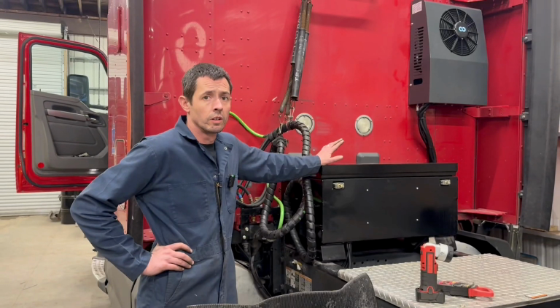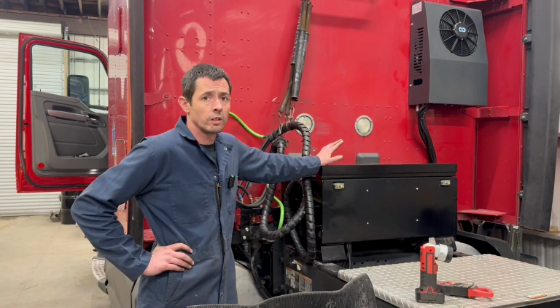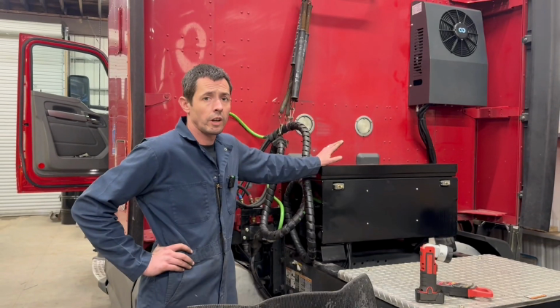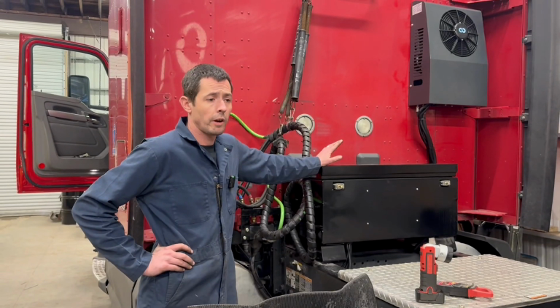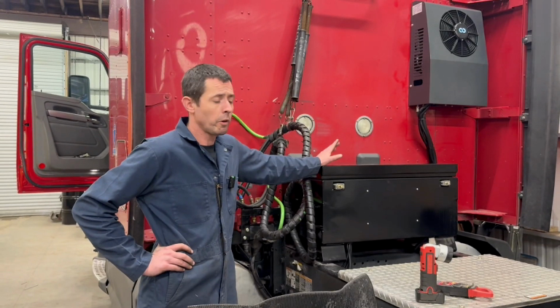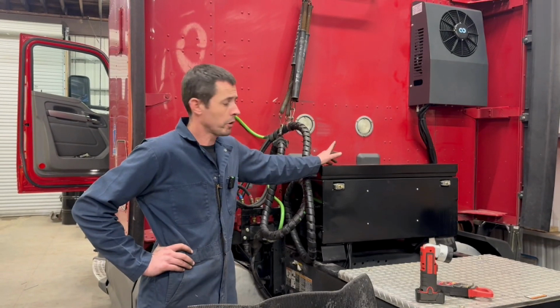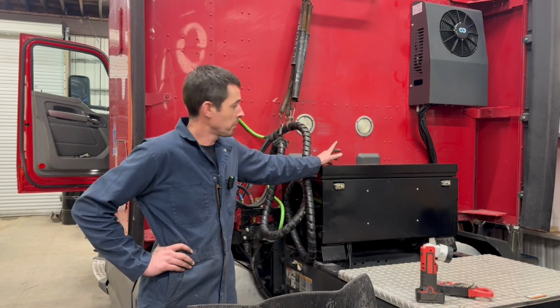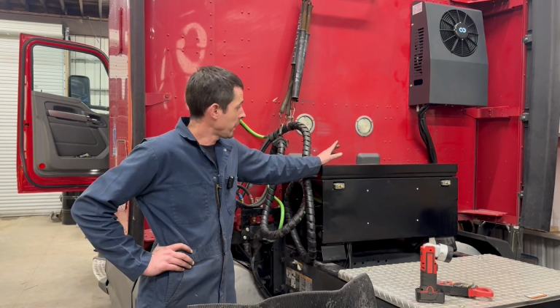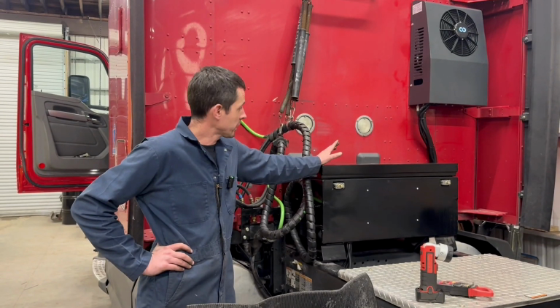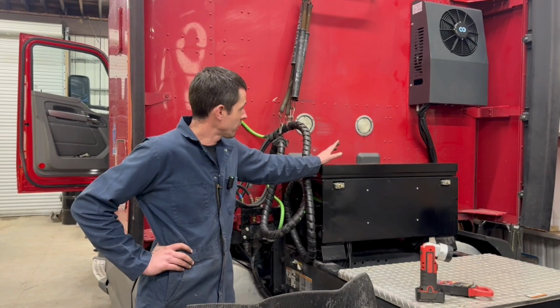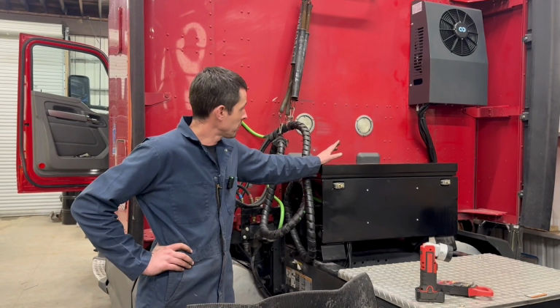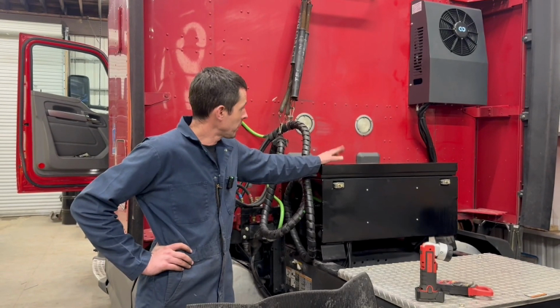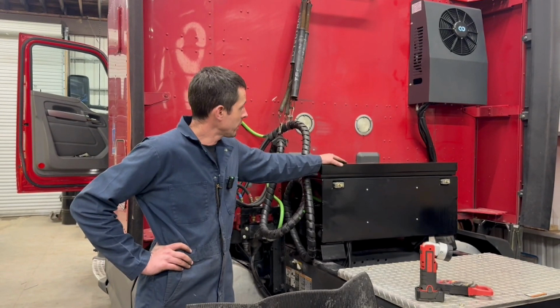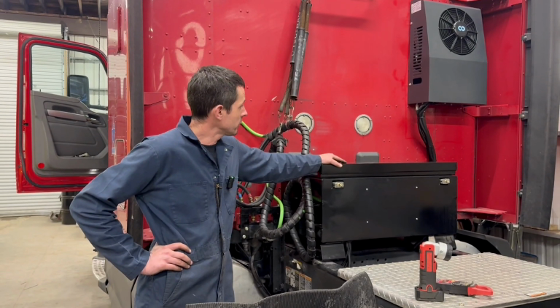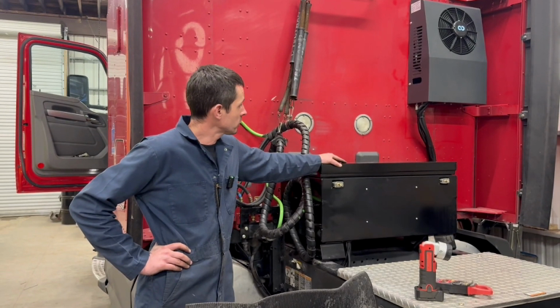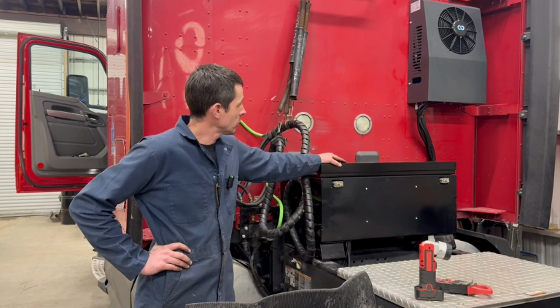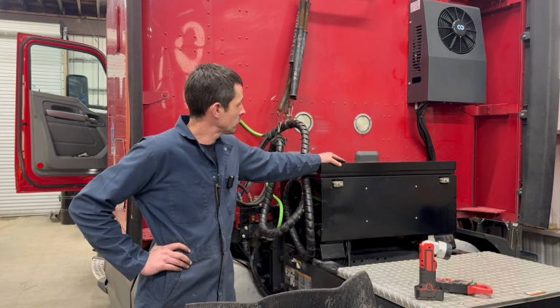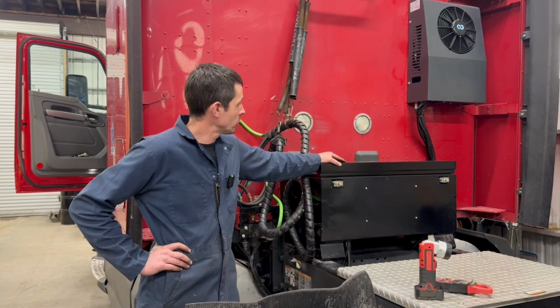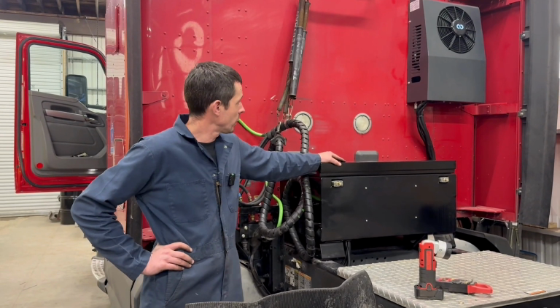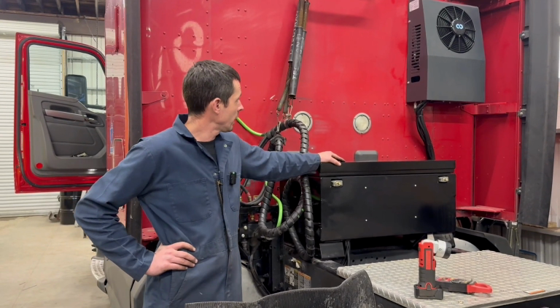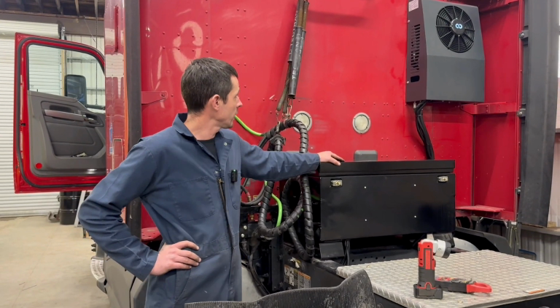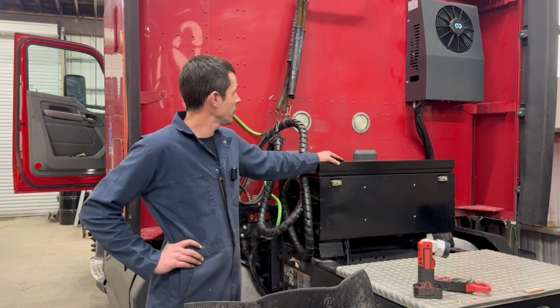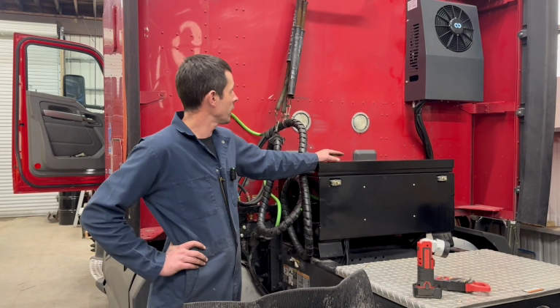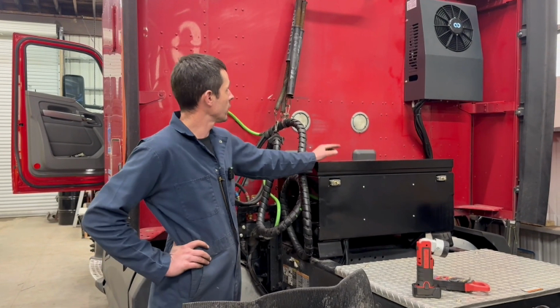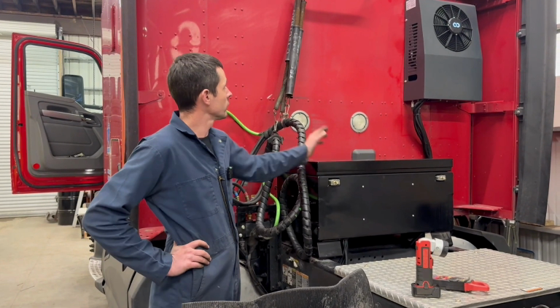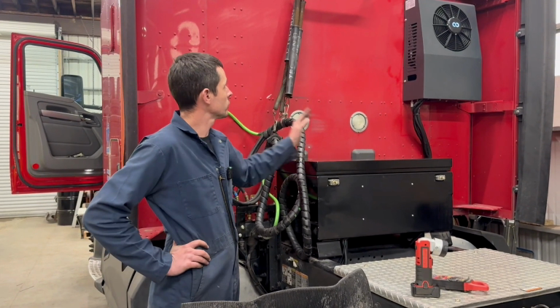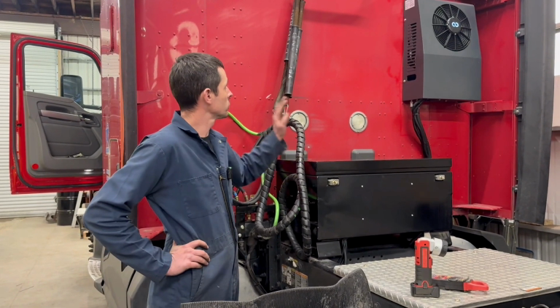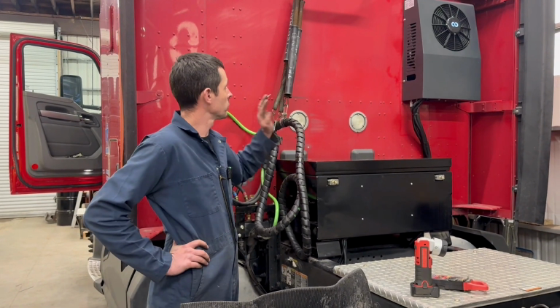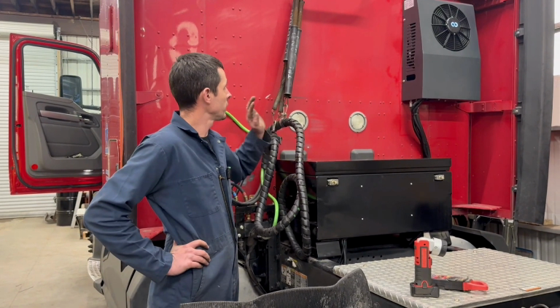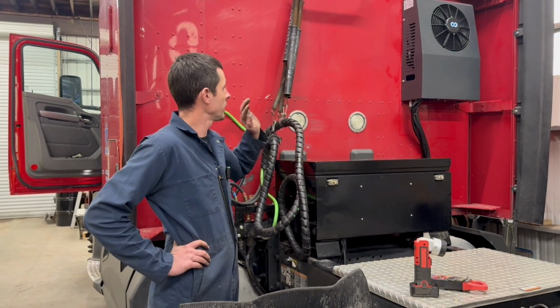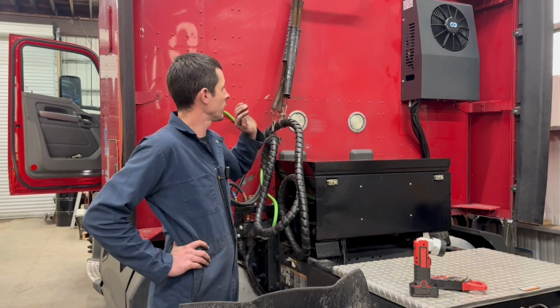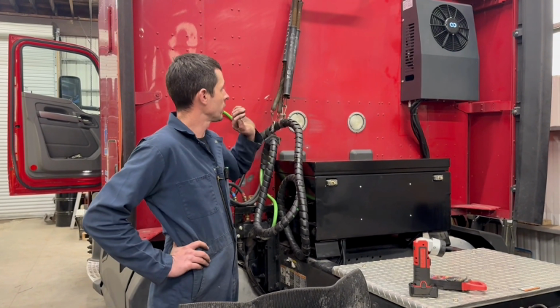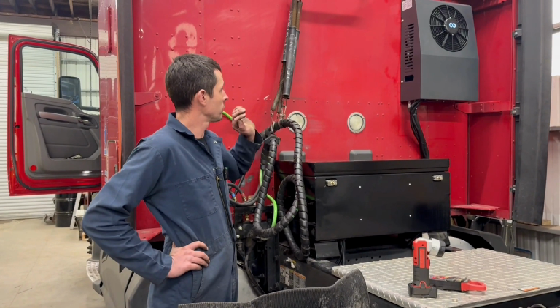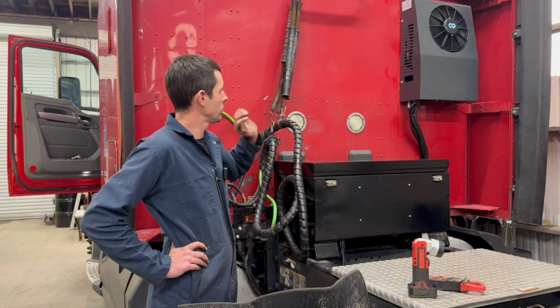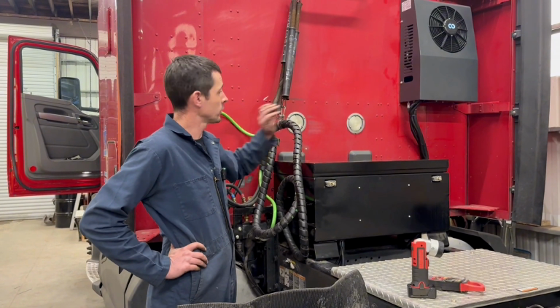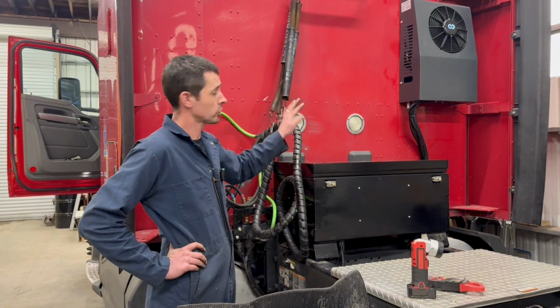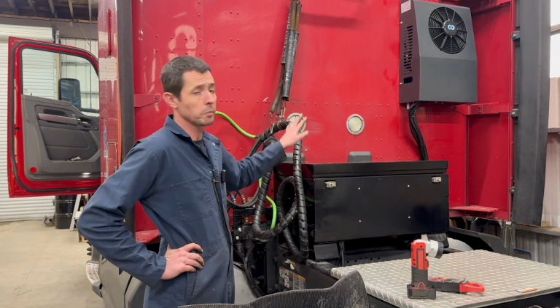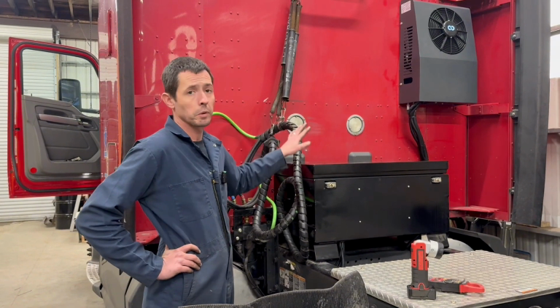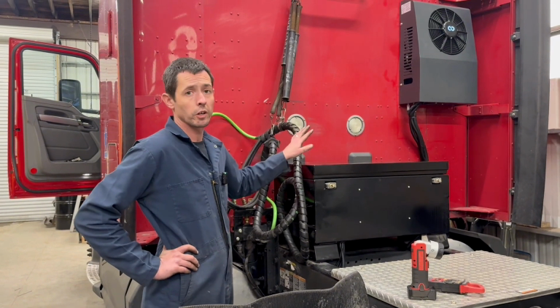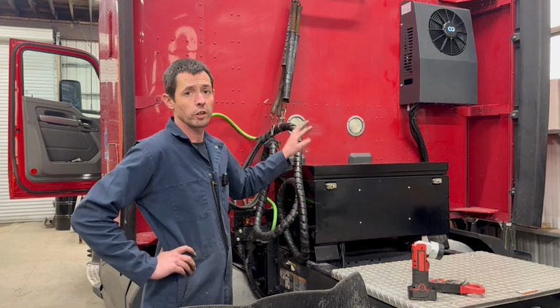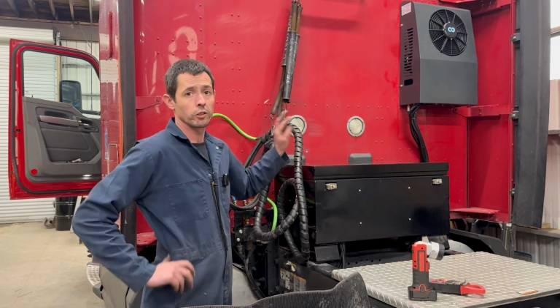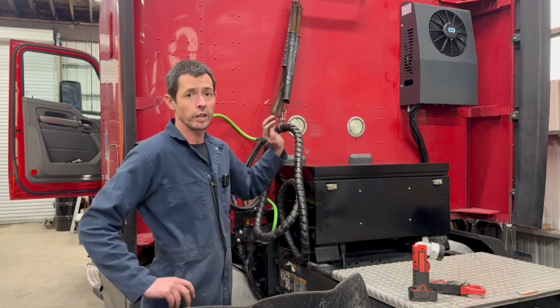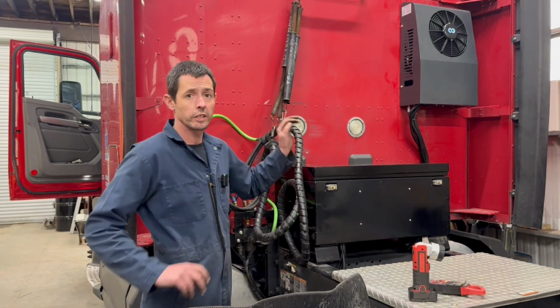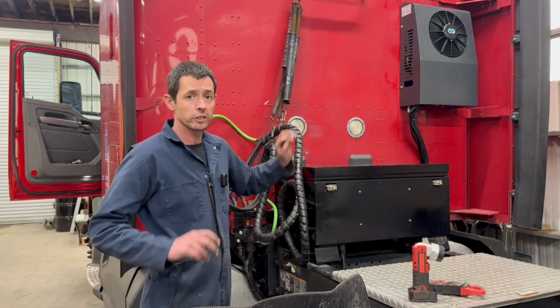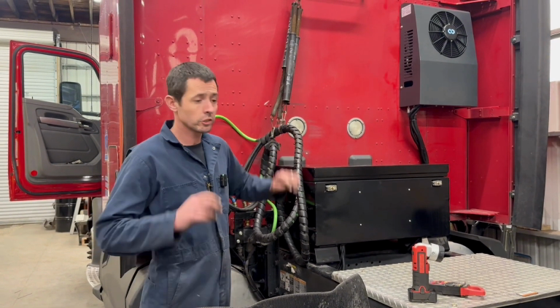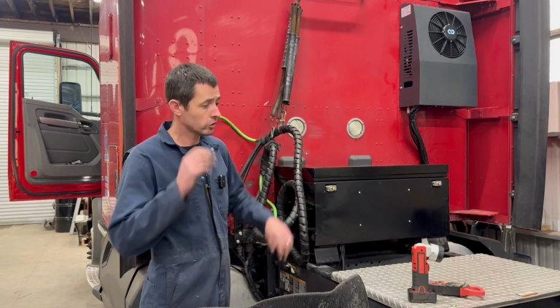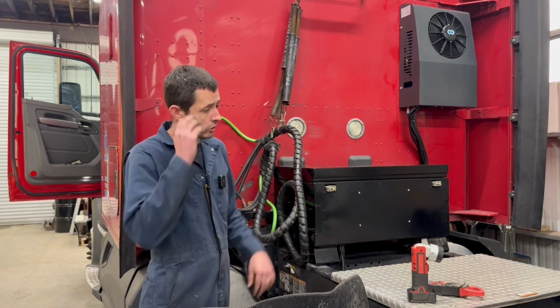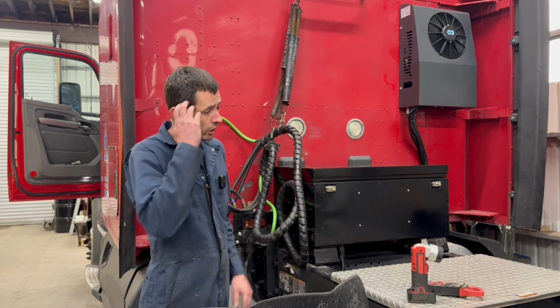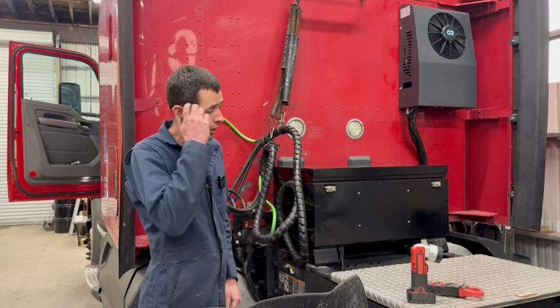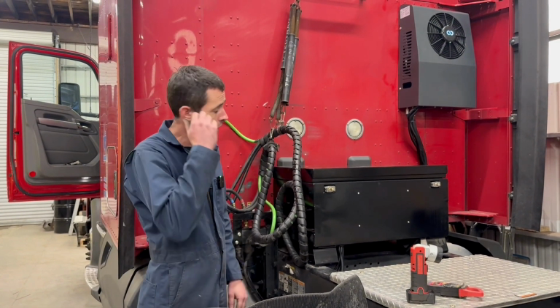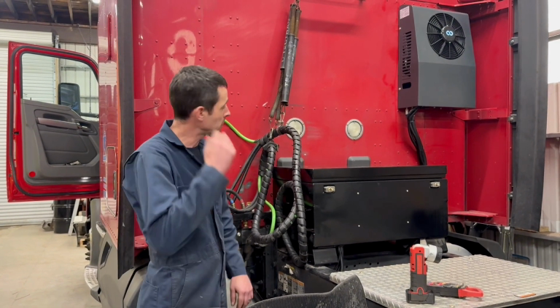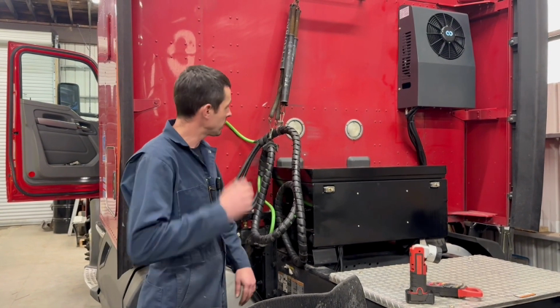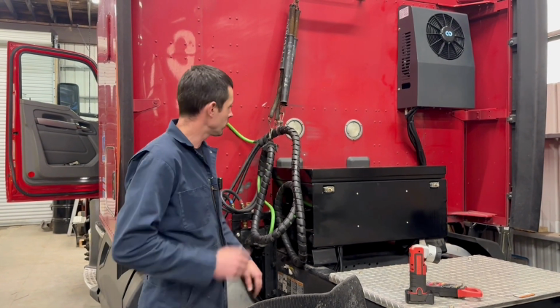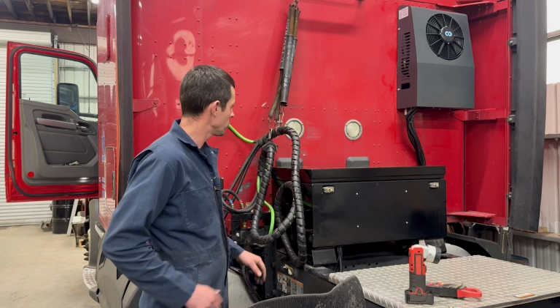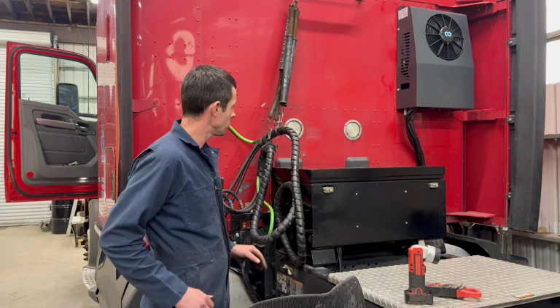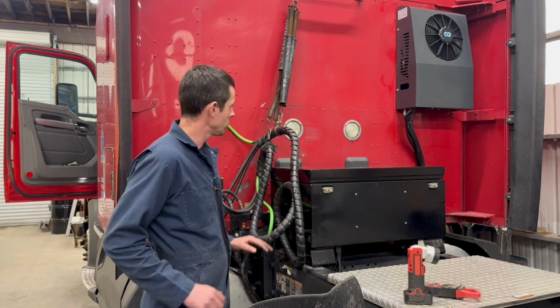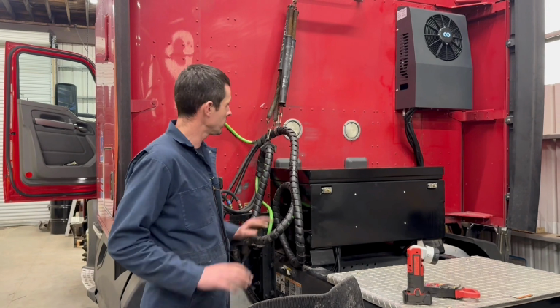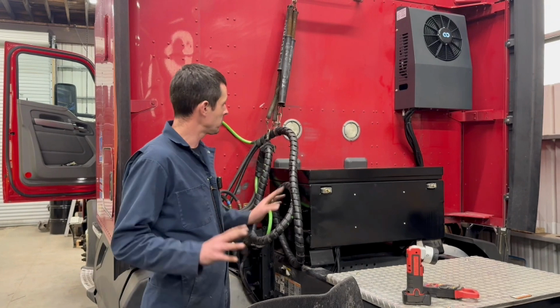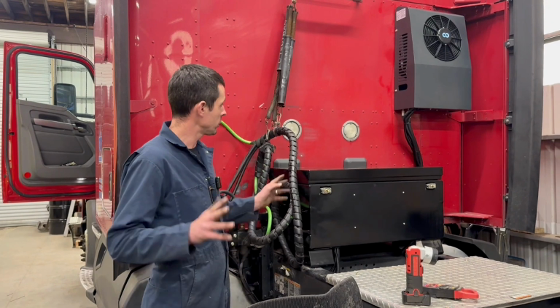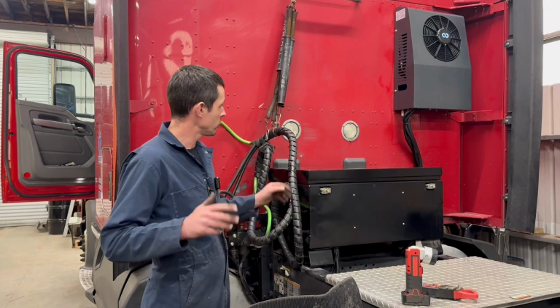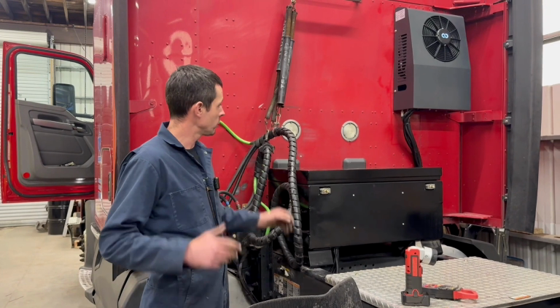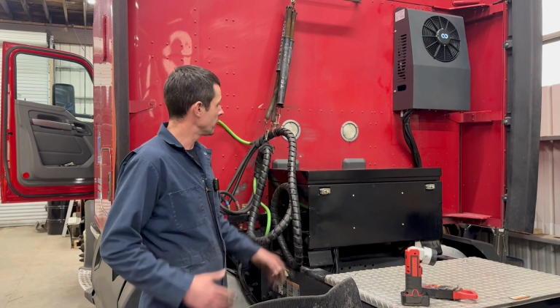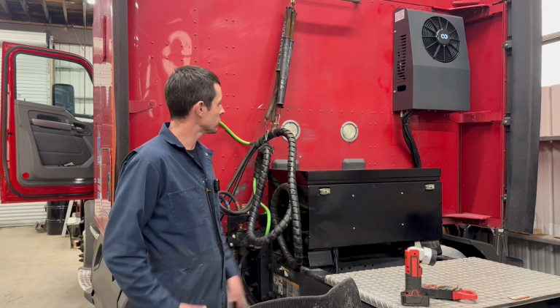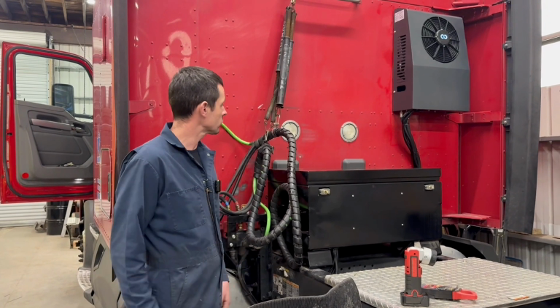Hi, welcome back everybody. So today we finished up our latest EPU install.